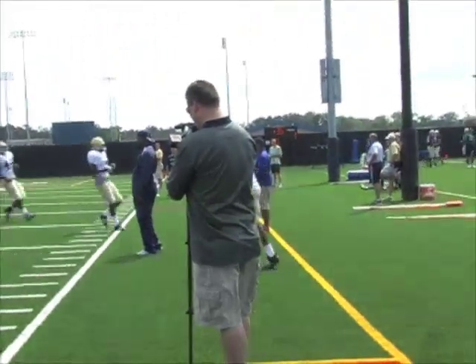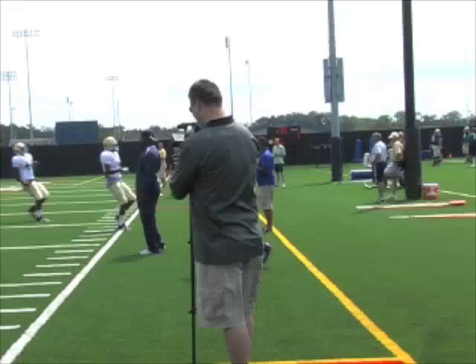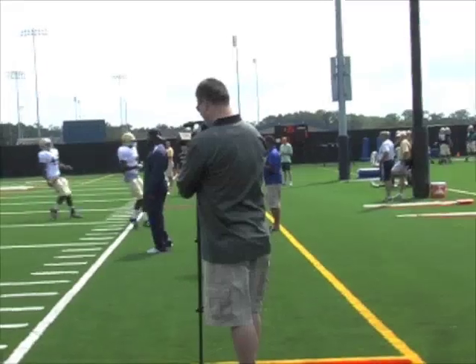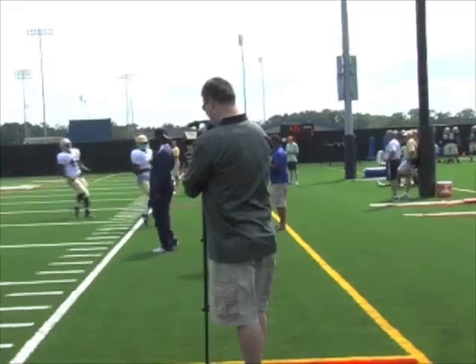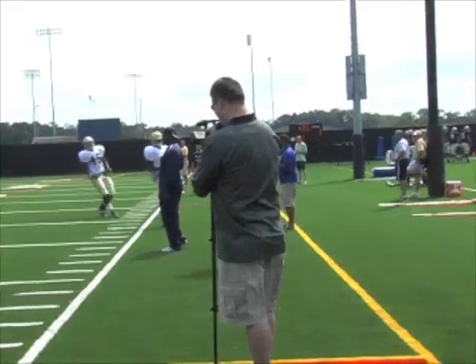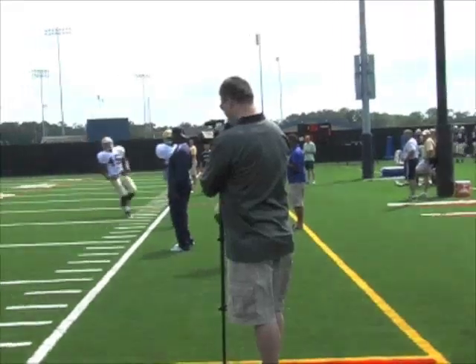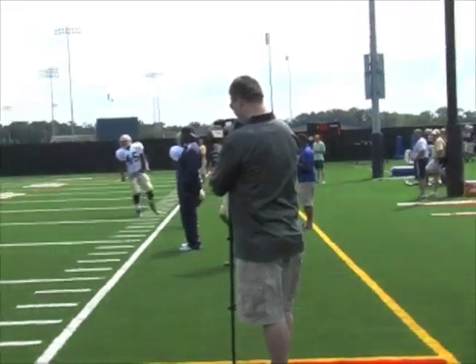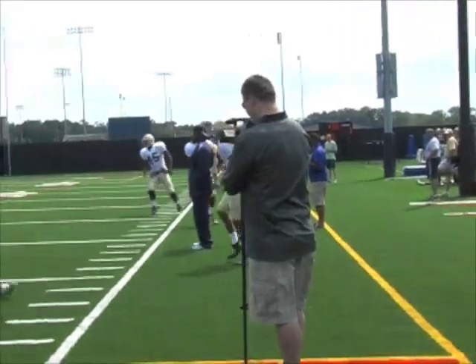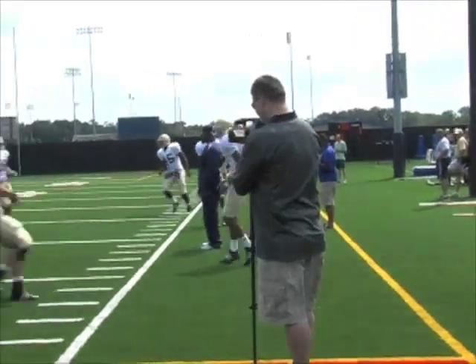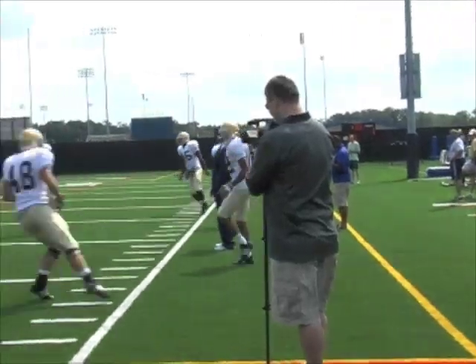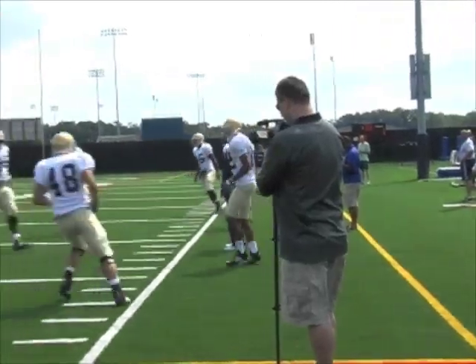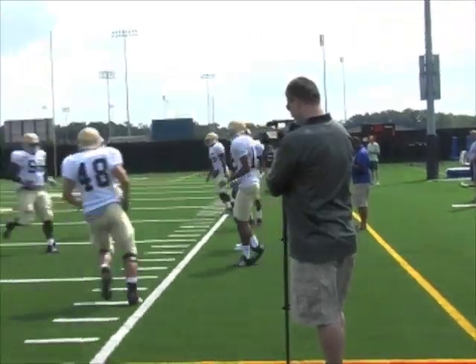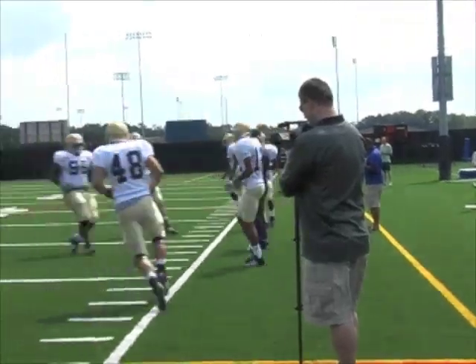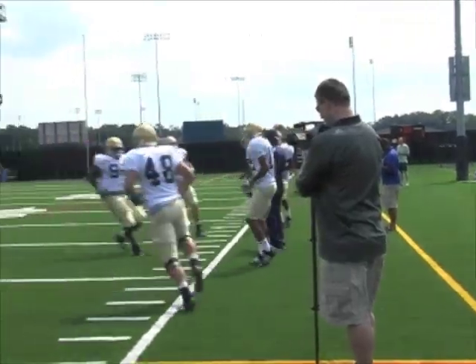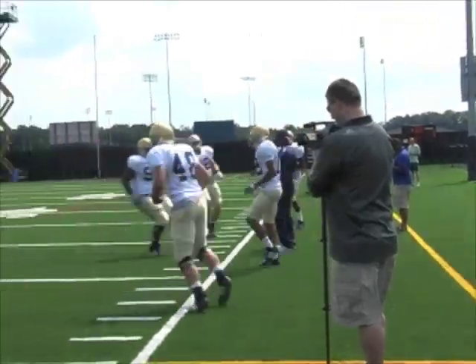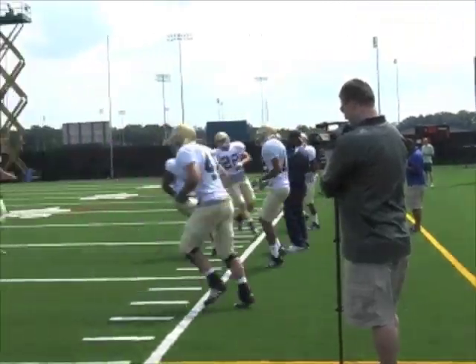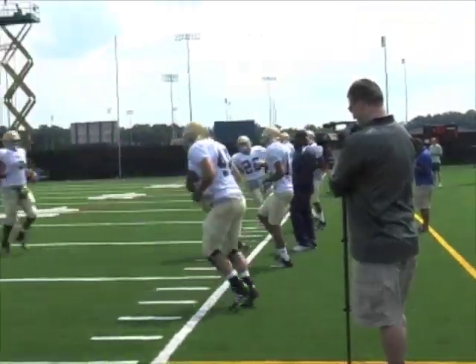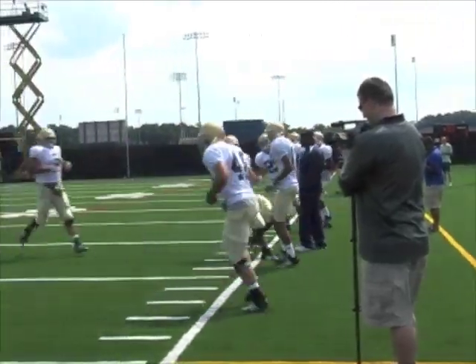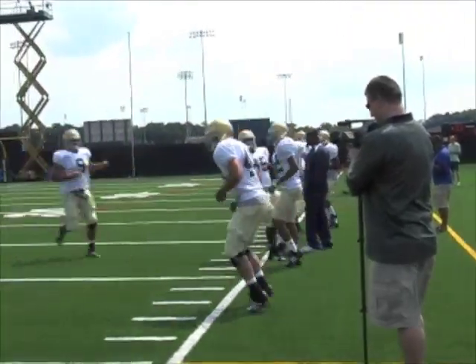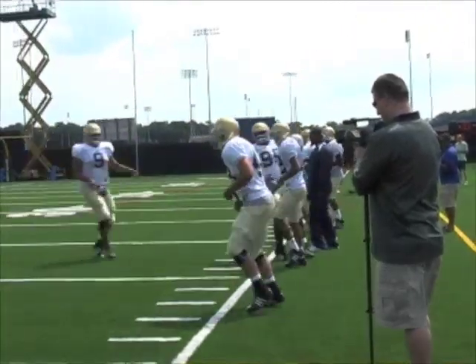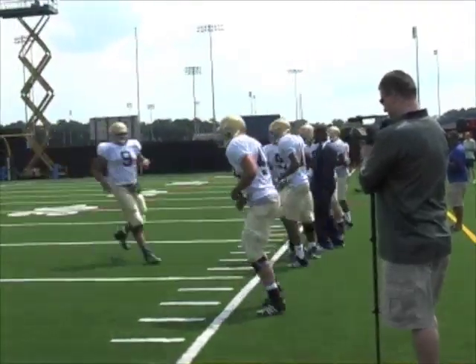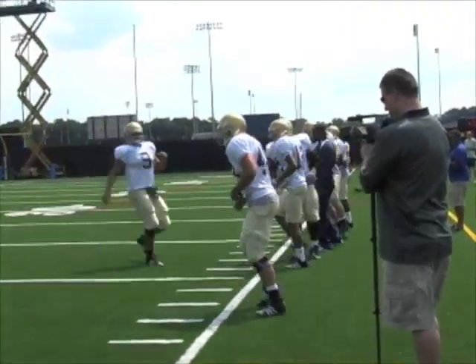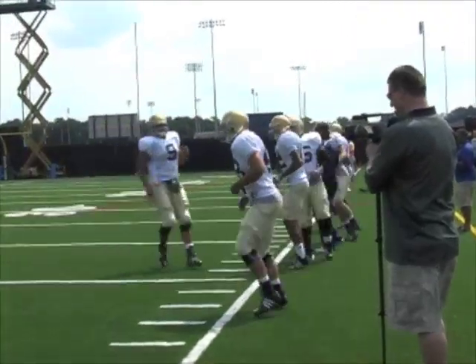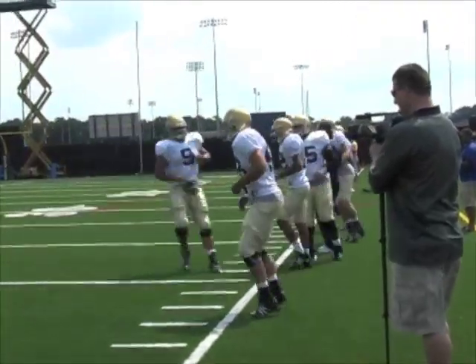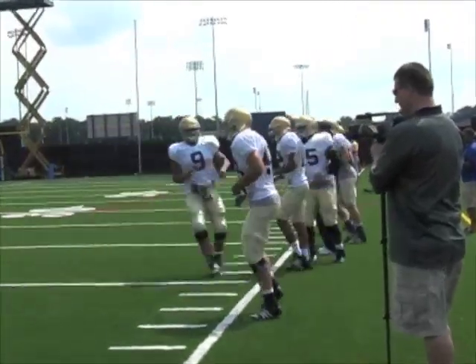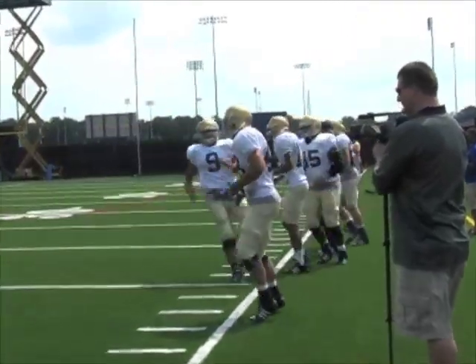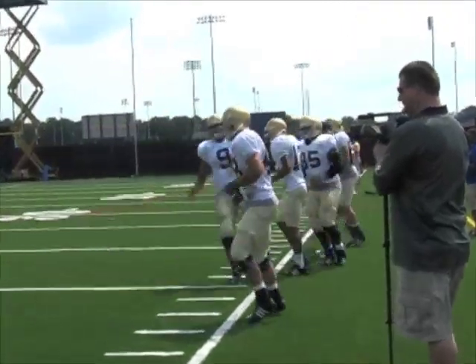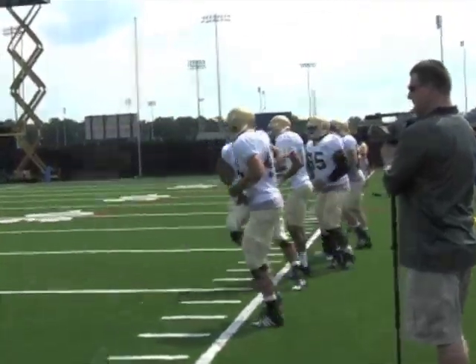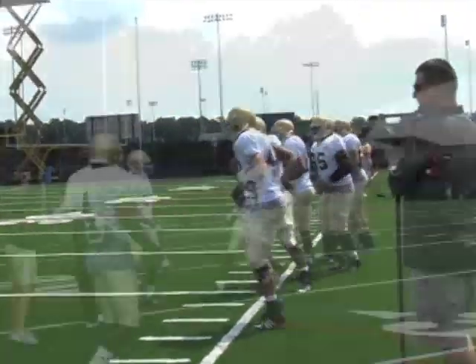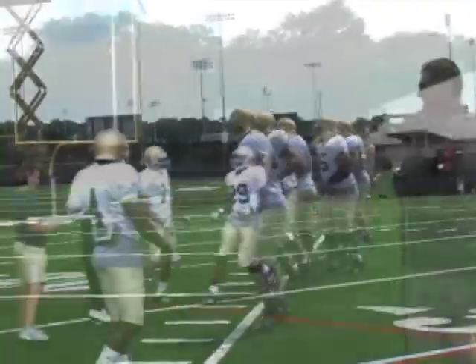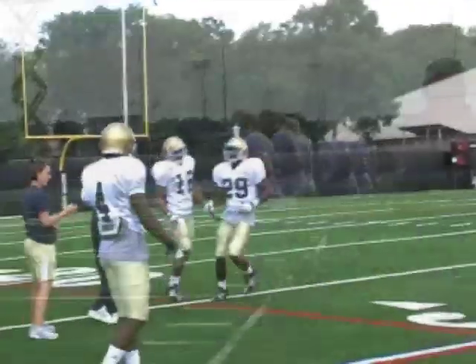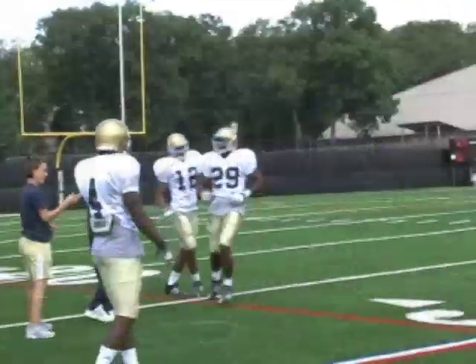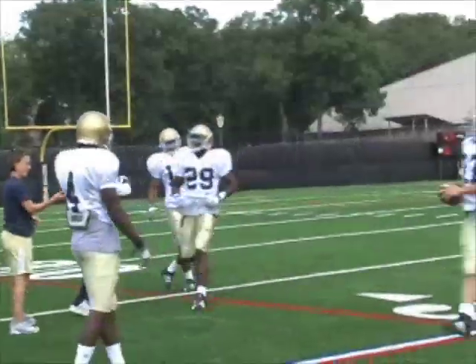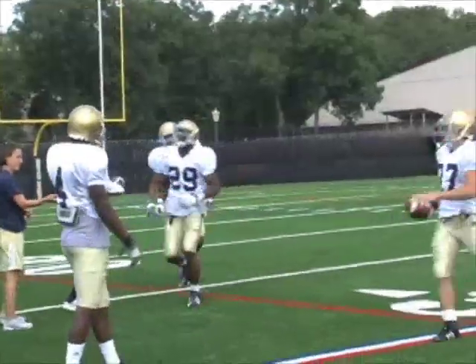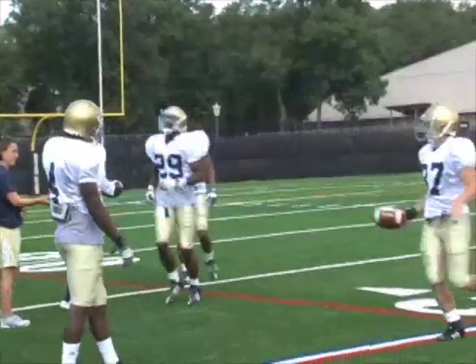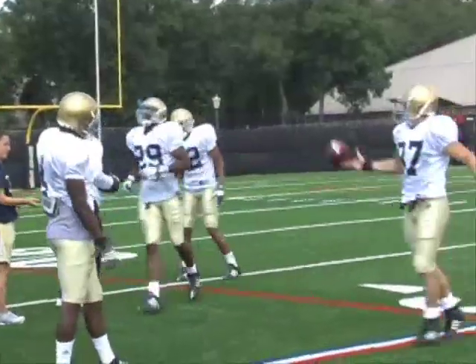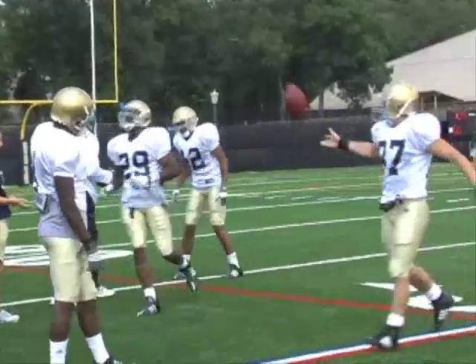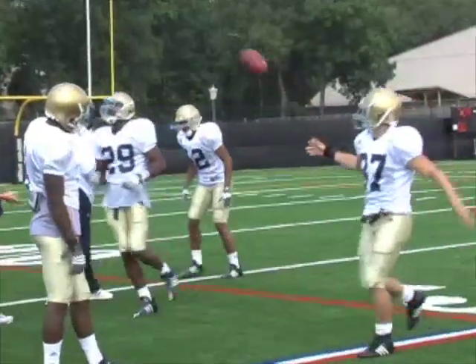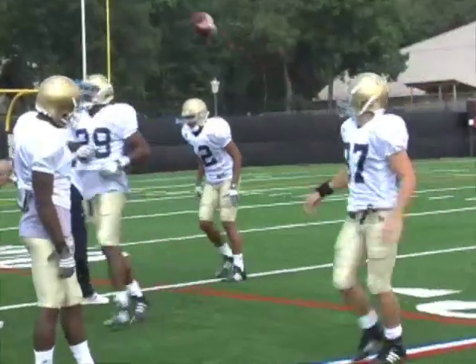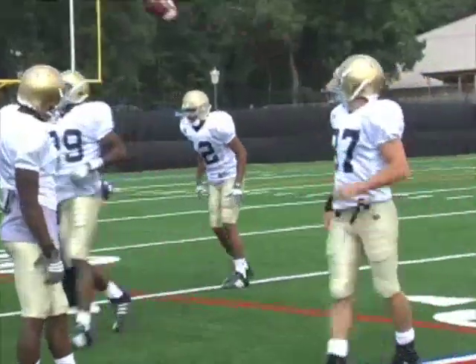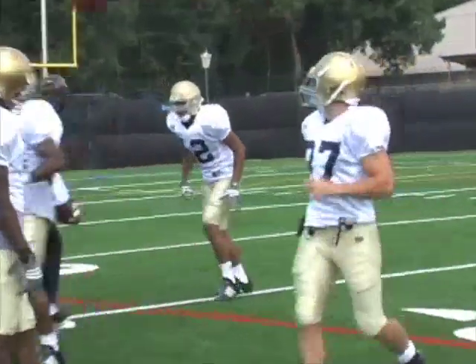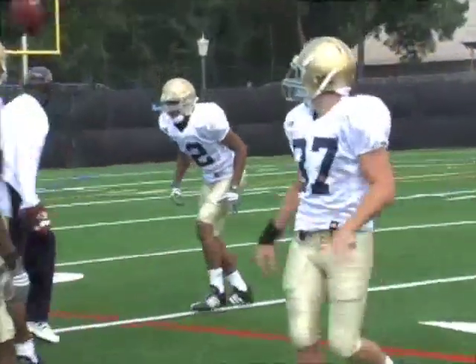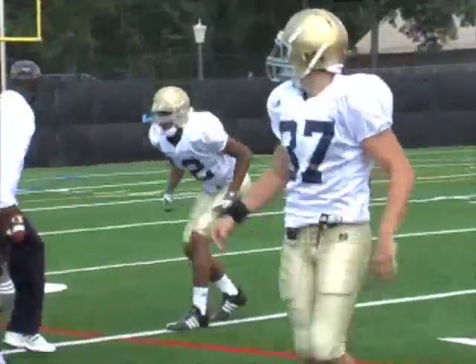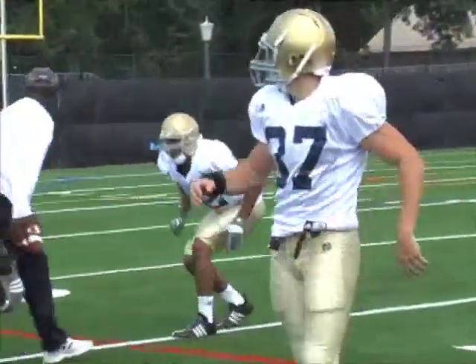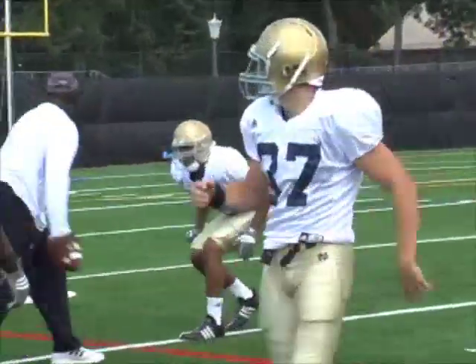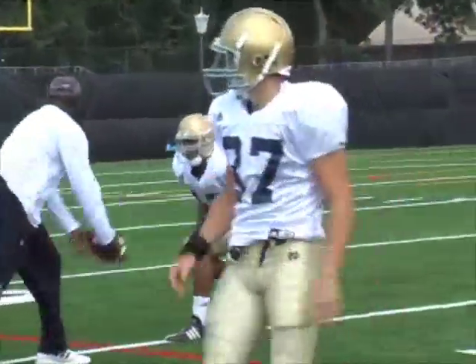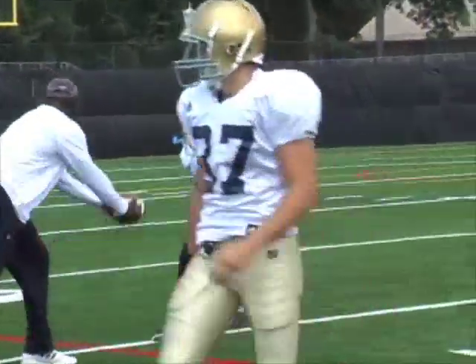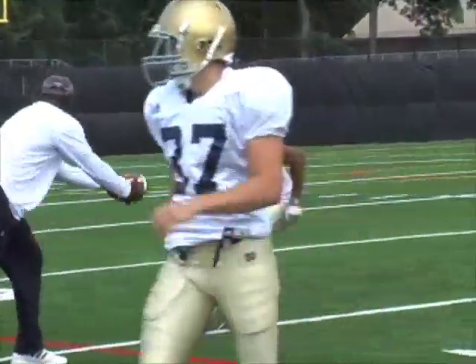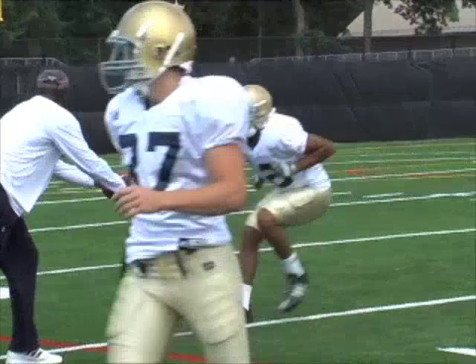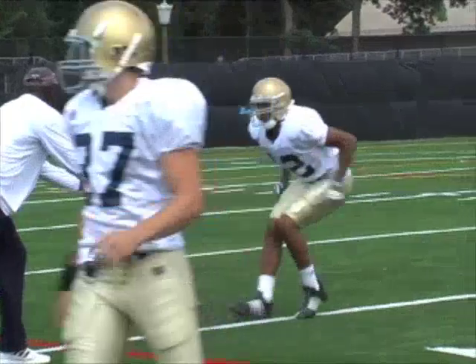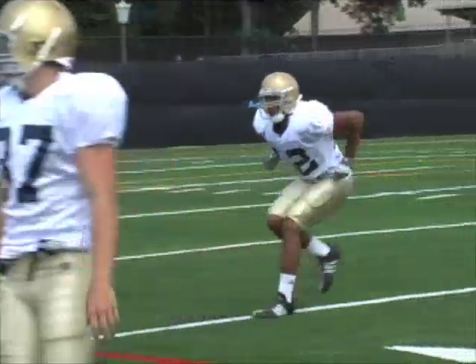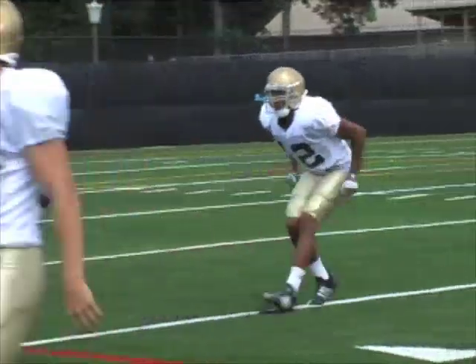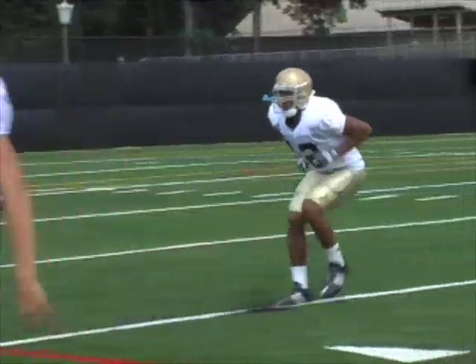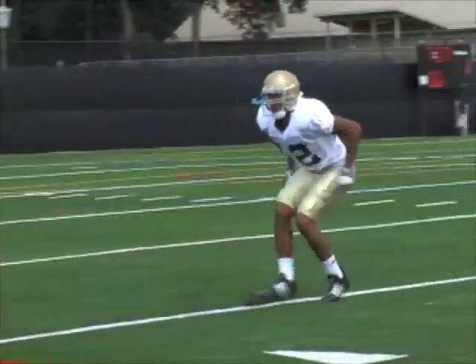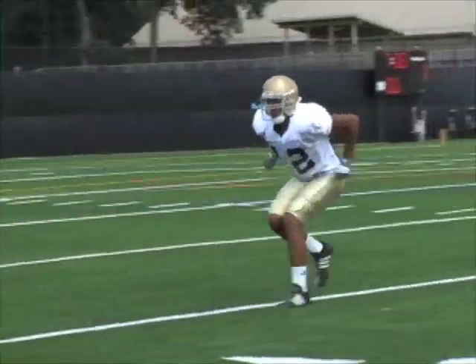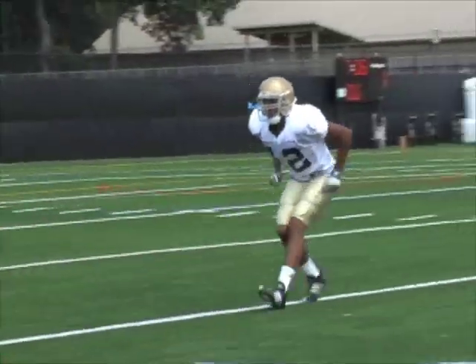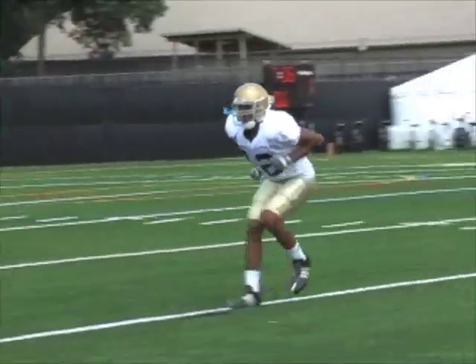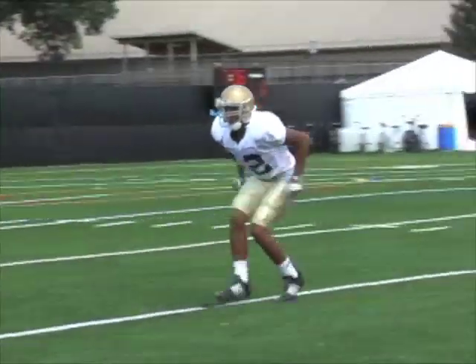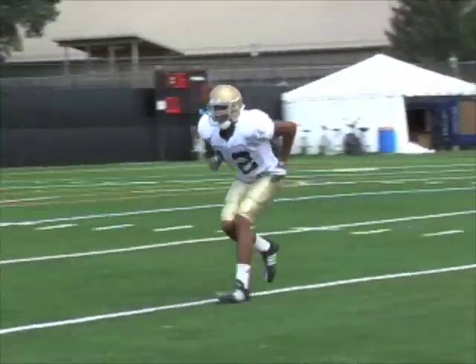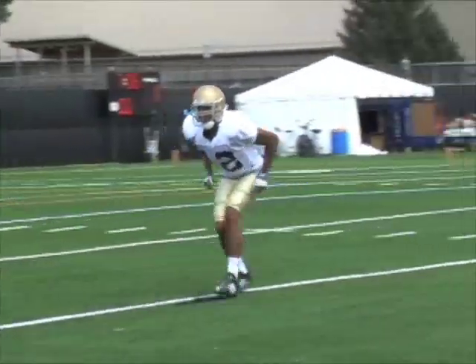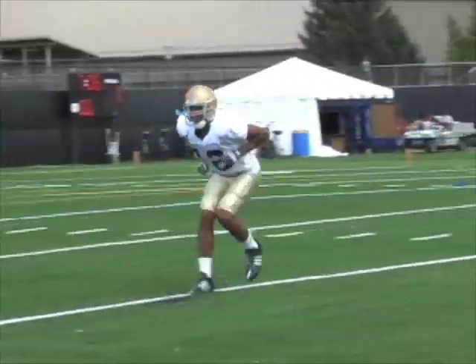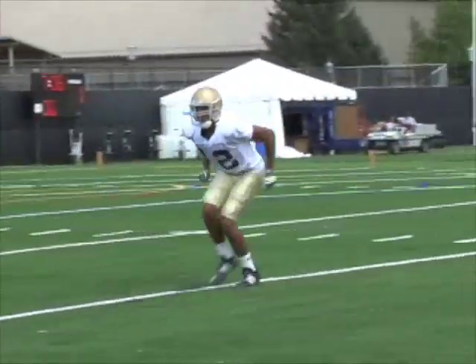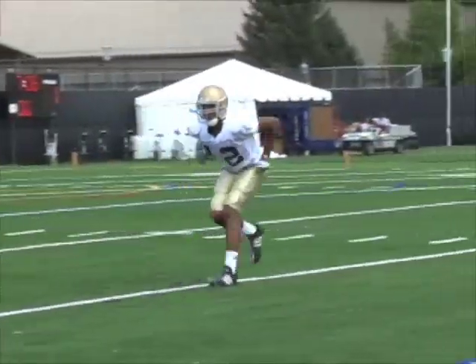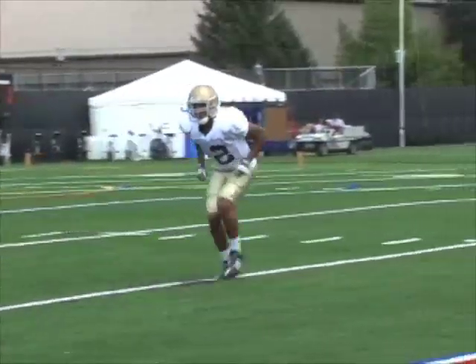Get out. Push it, push it, push it. There you go. There you go. Set, huck. Pedal. Pedal. Pedal. Pedal.